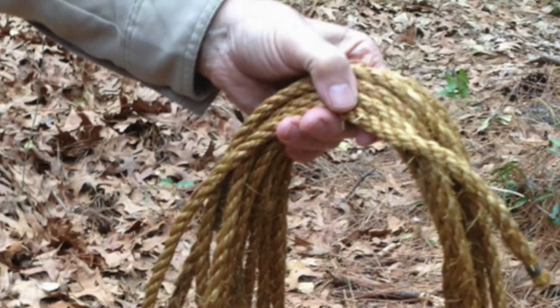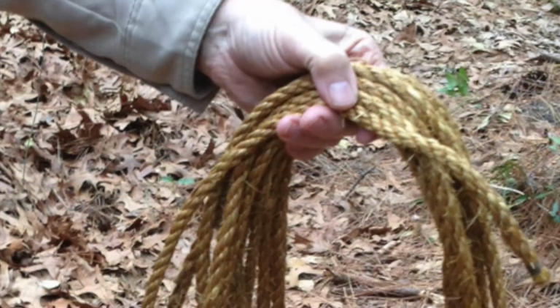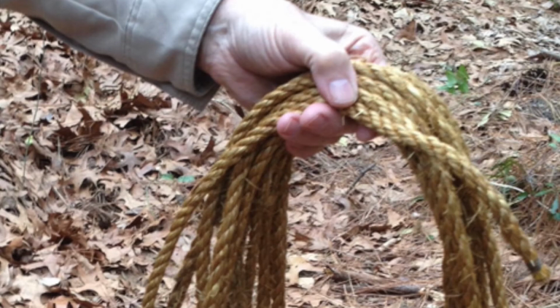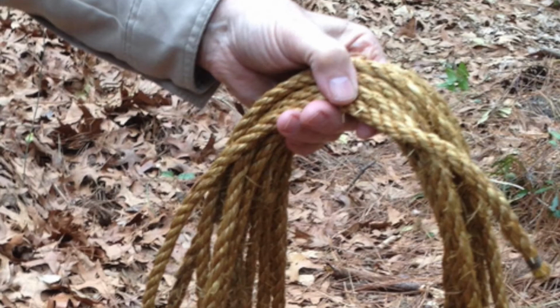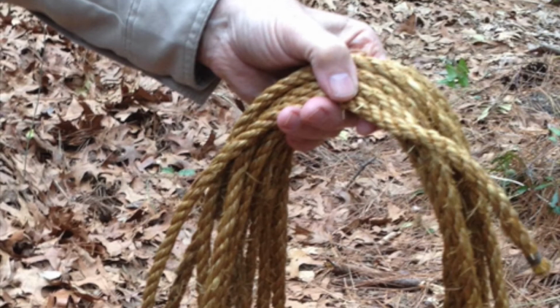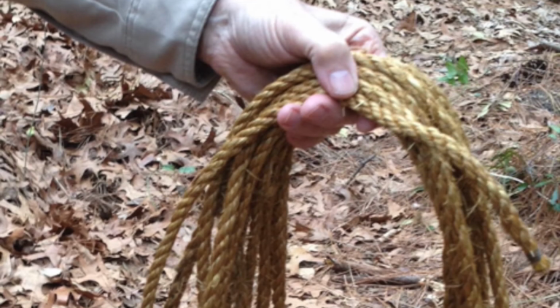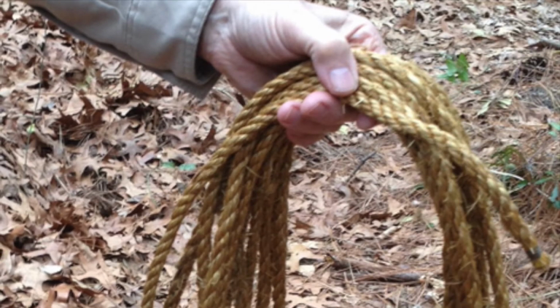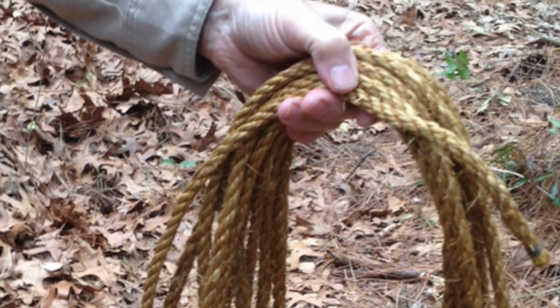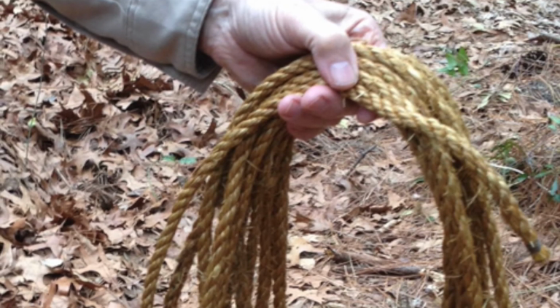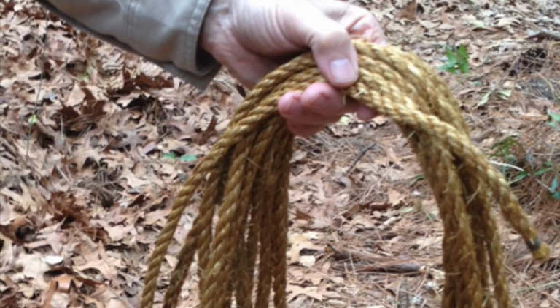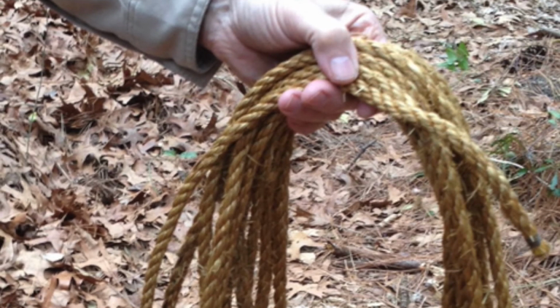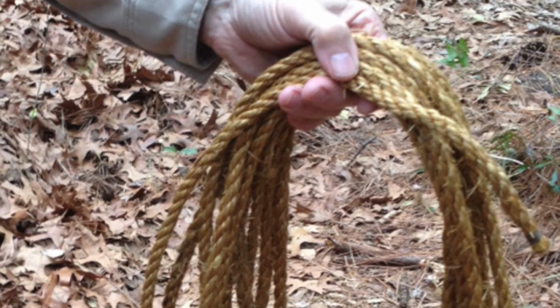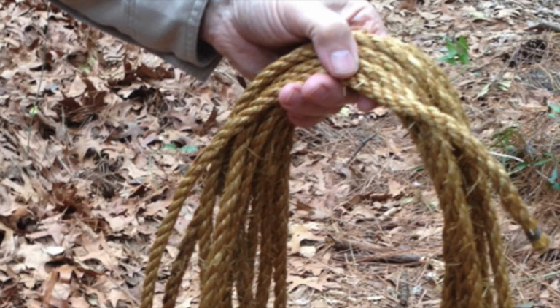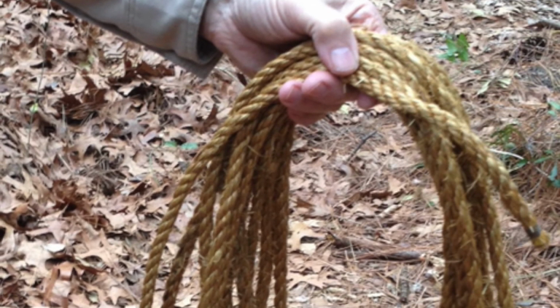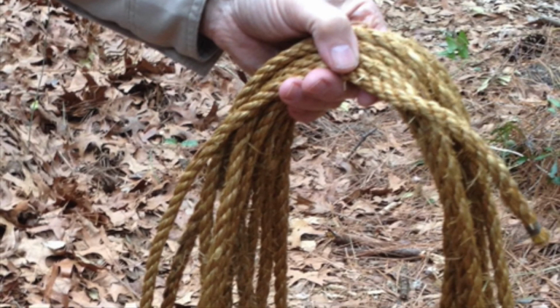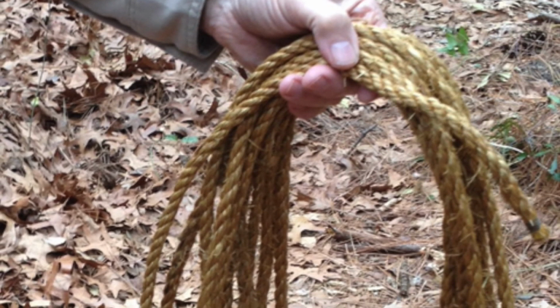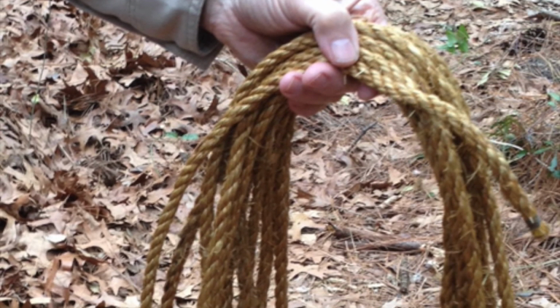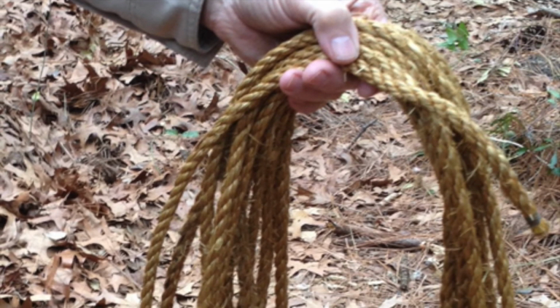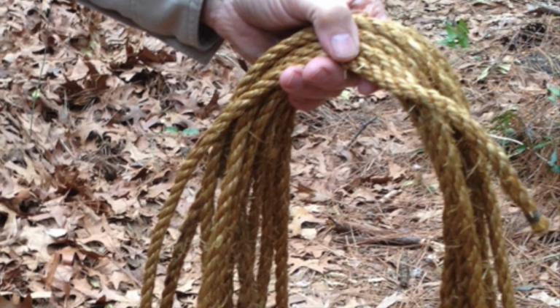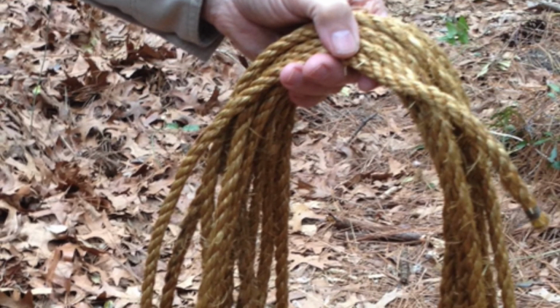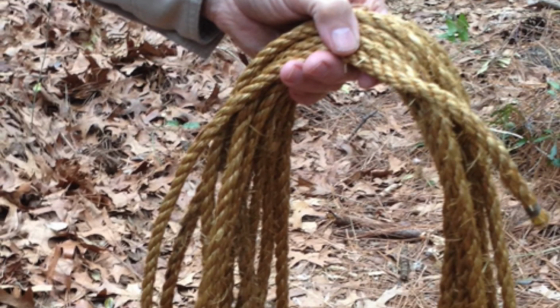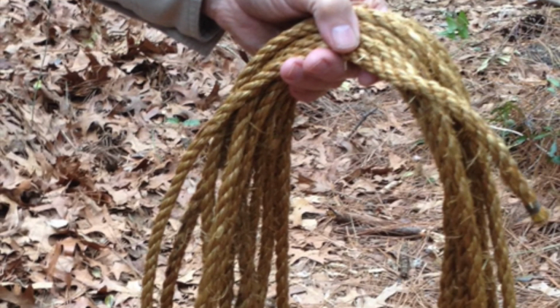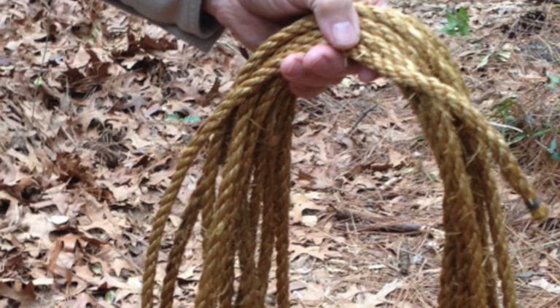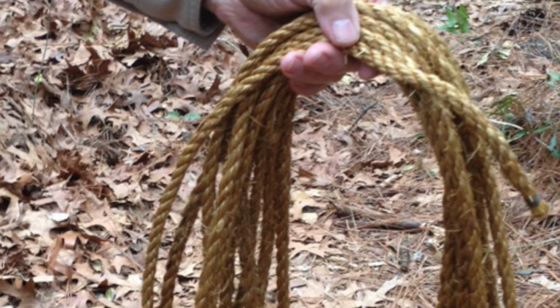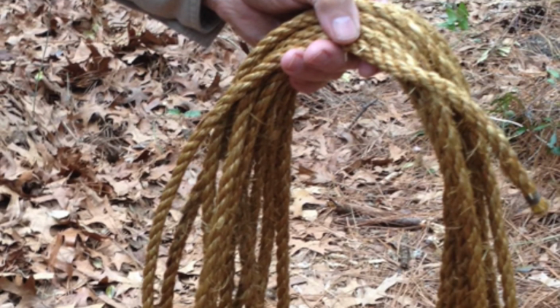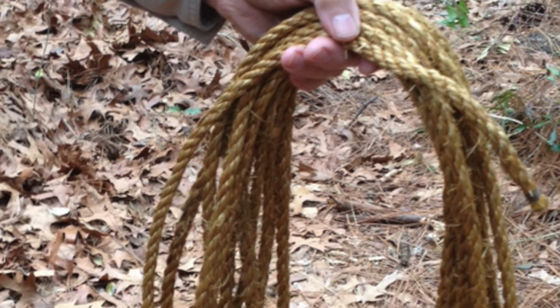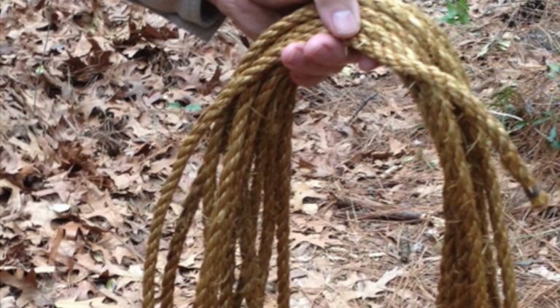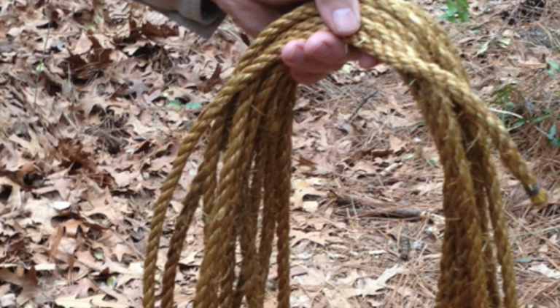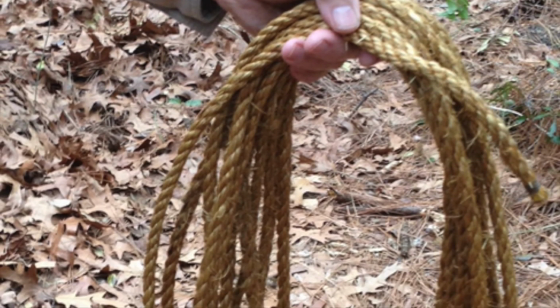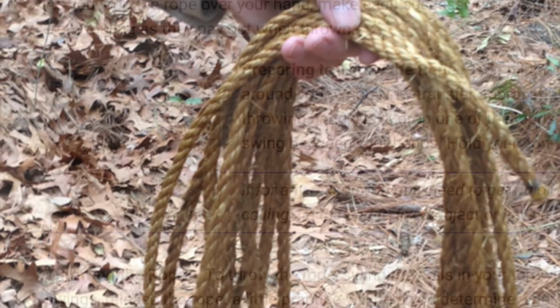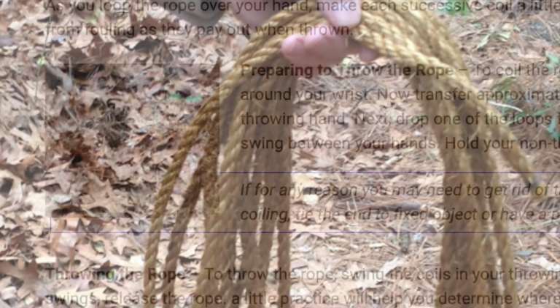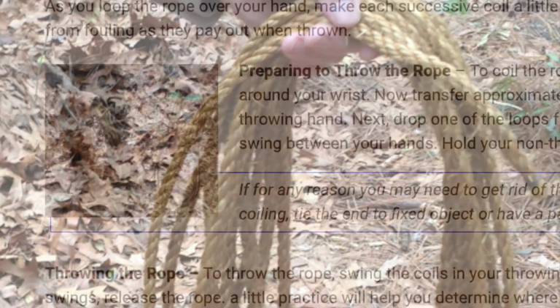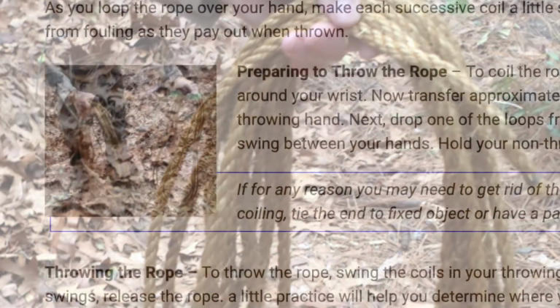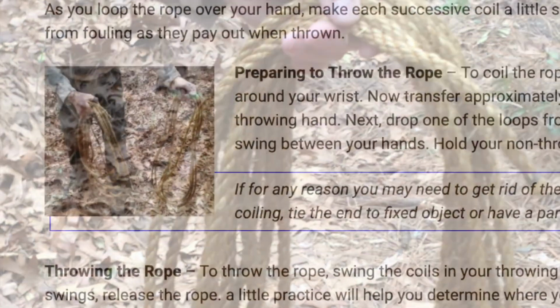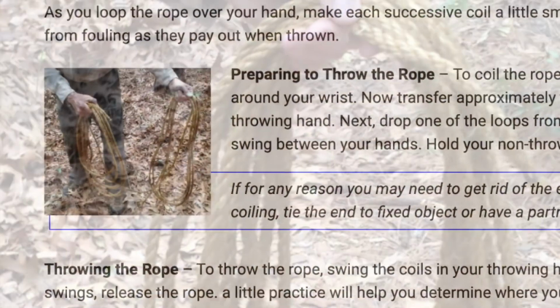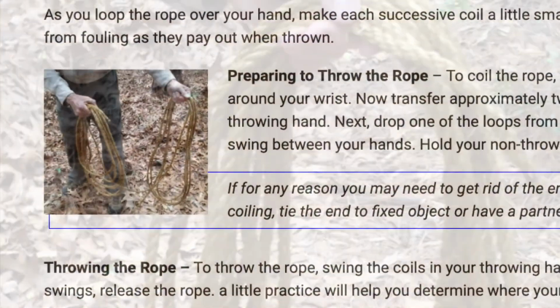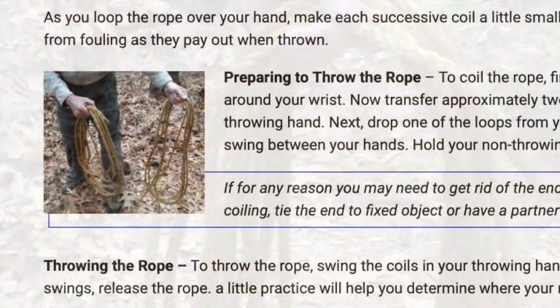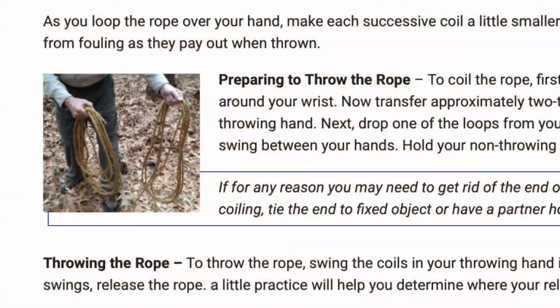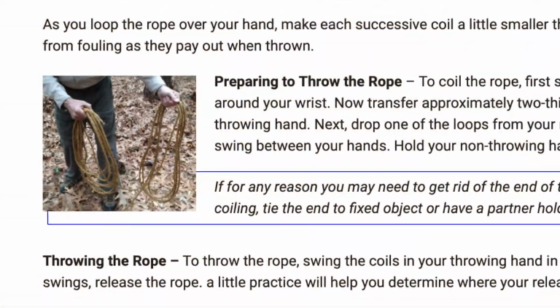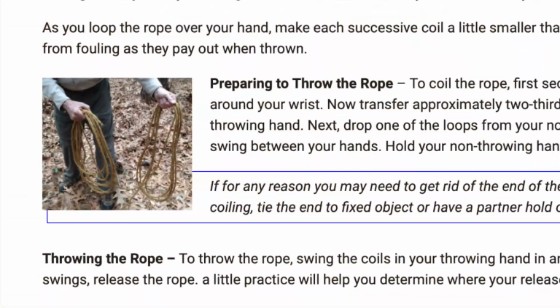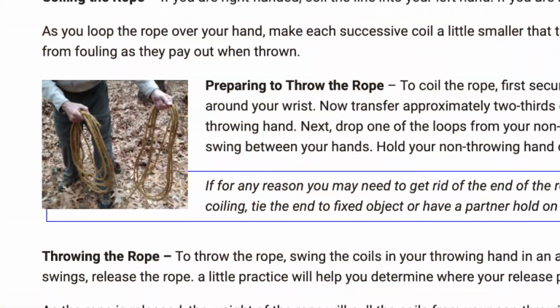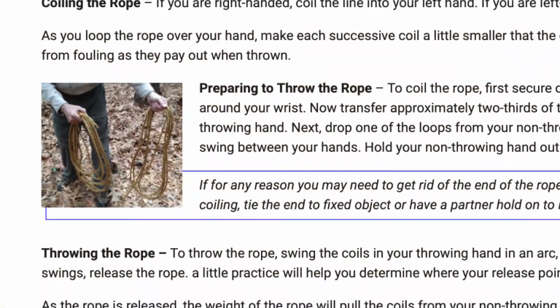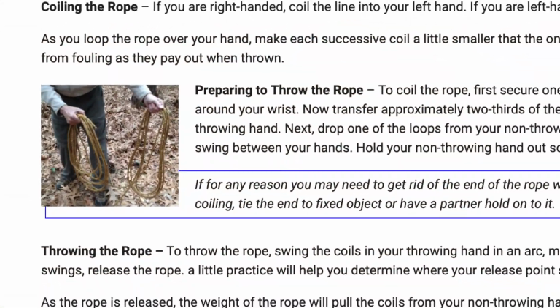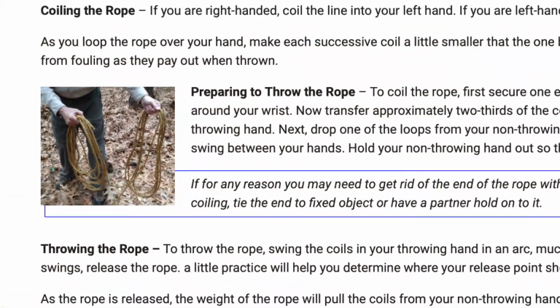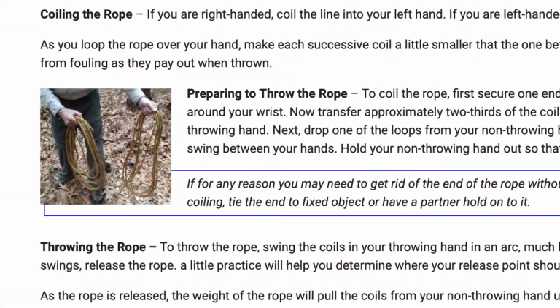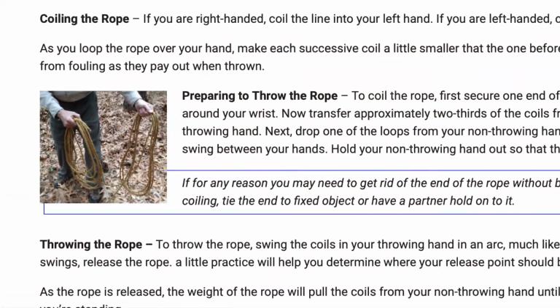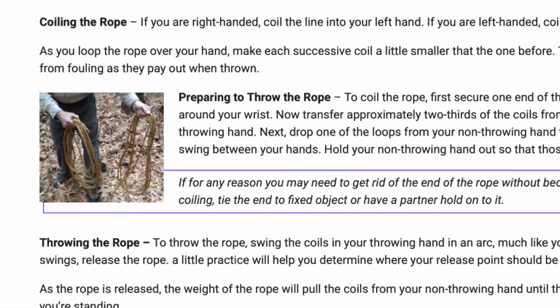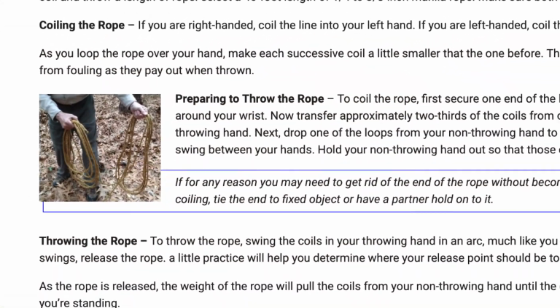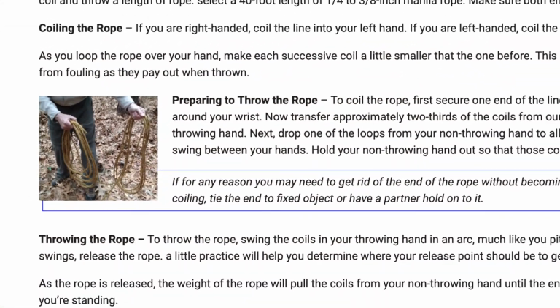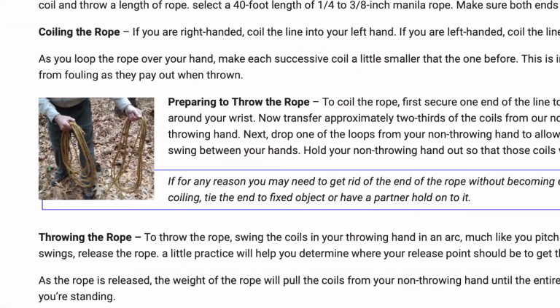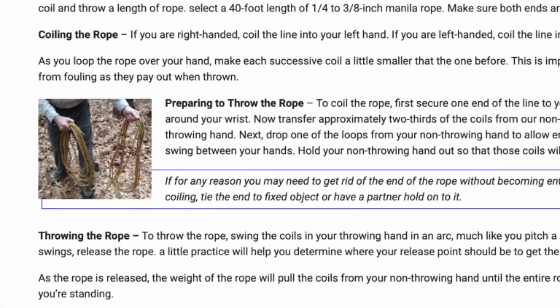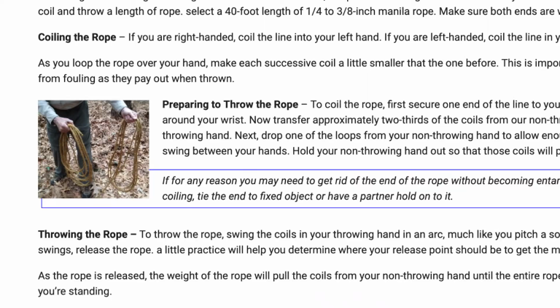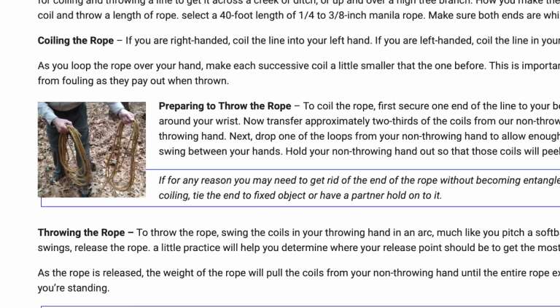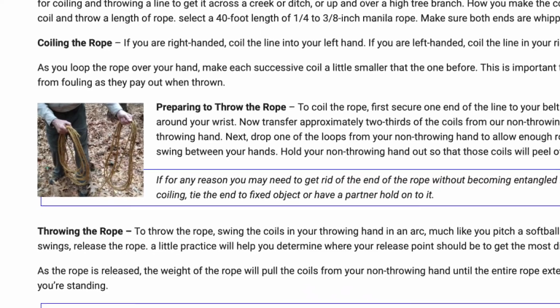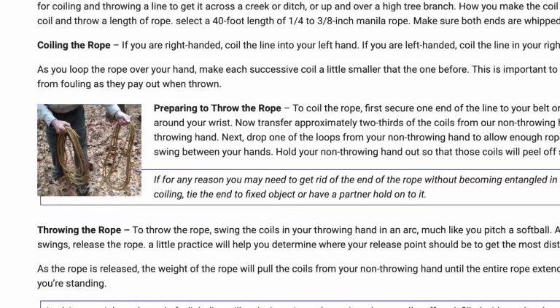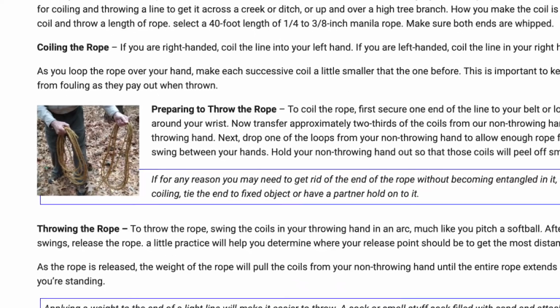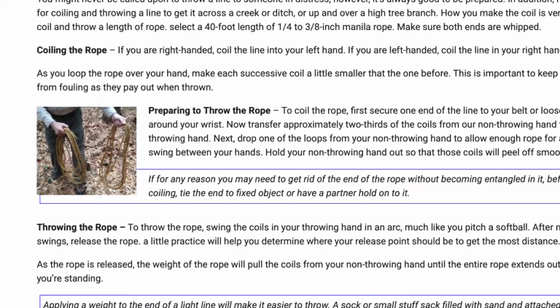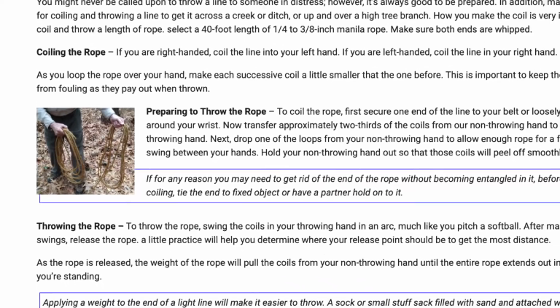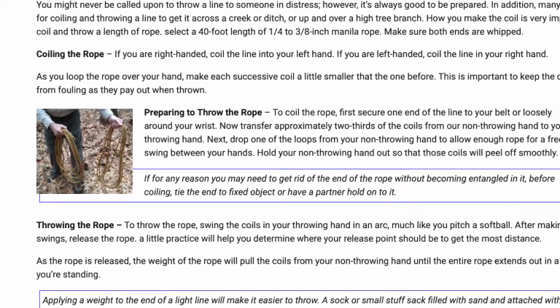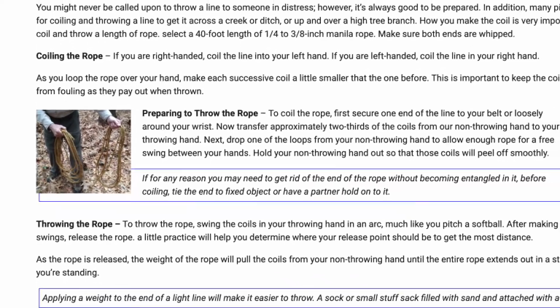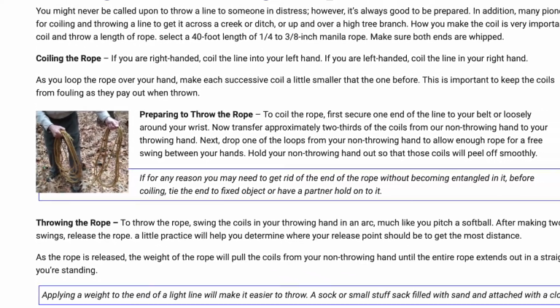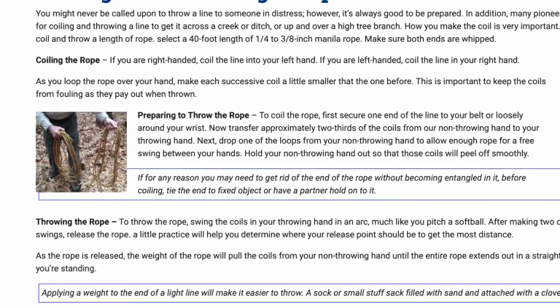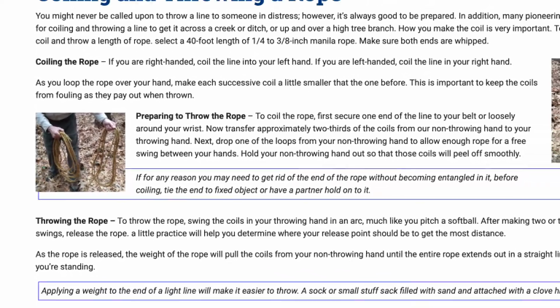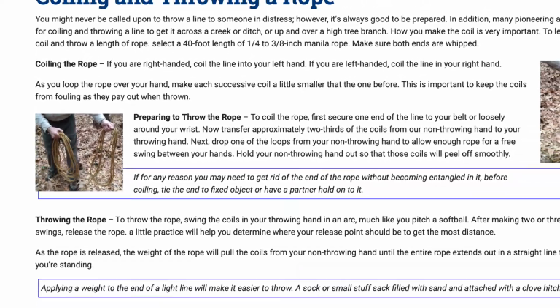The first step is to carefully coil a length of rope. A guide for this process can be found on the Troop Program Resources website.